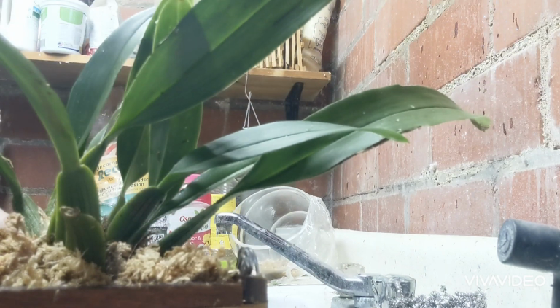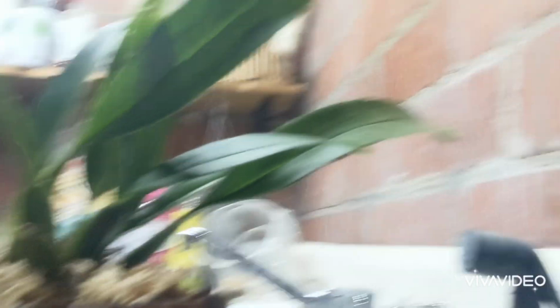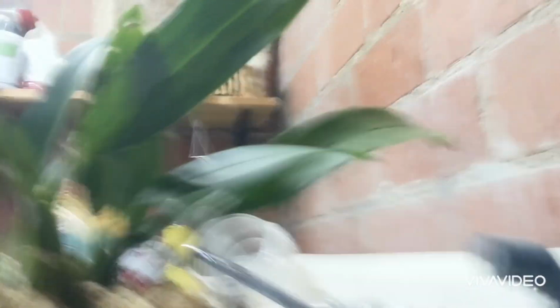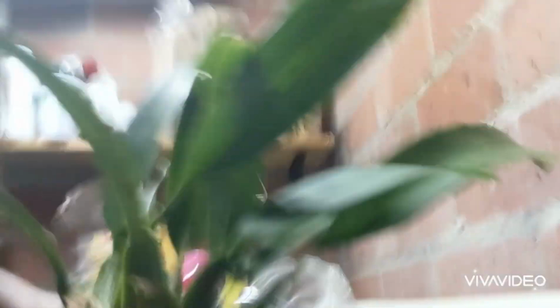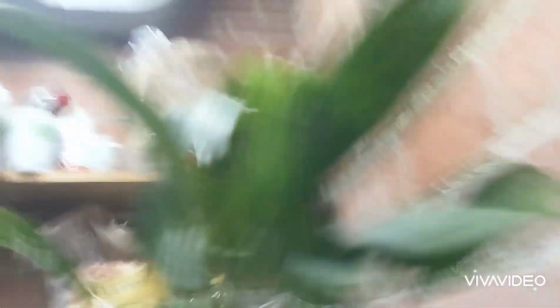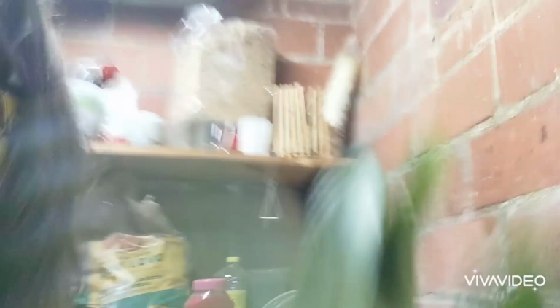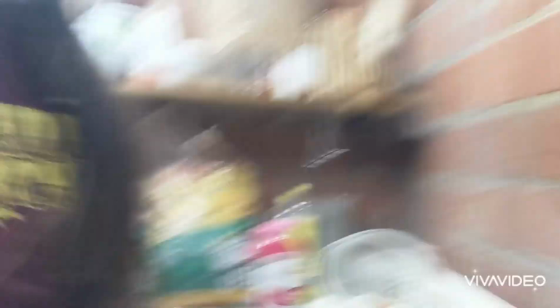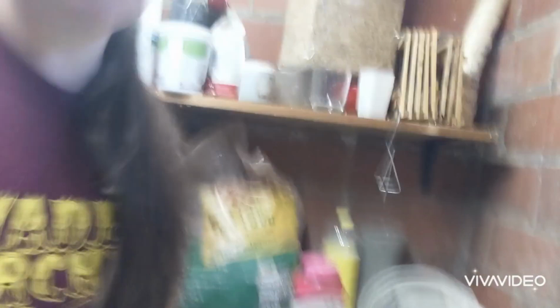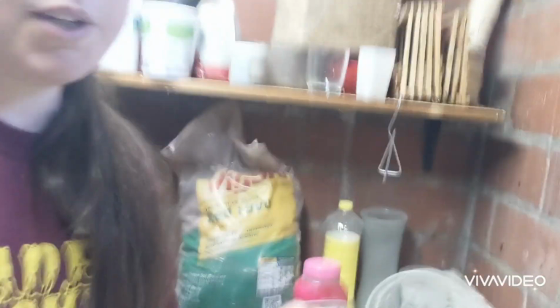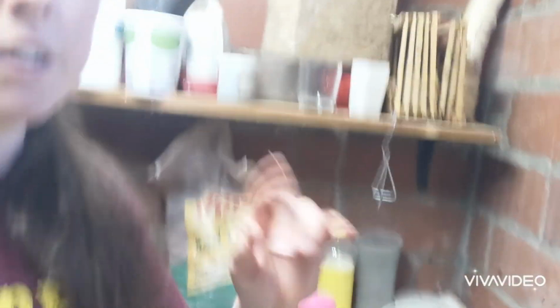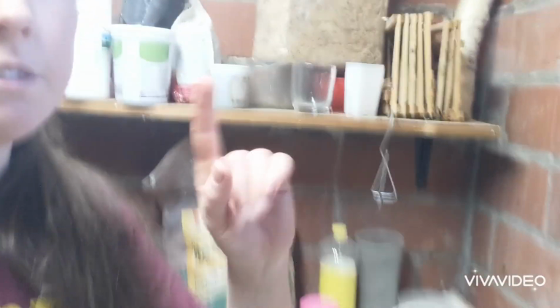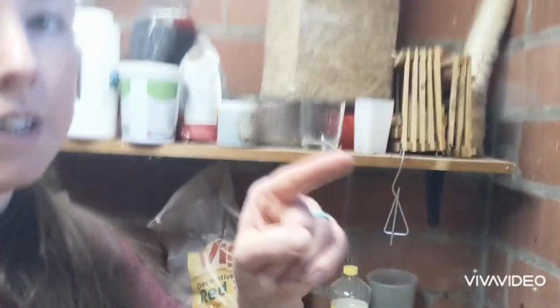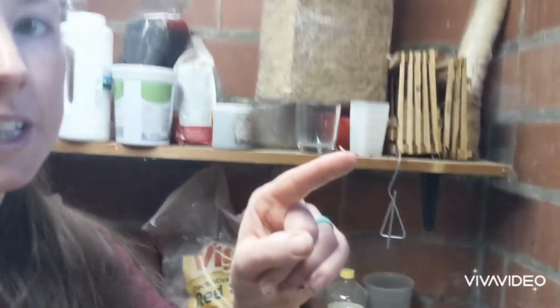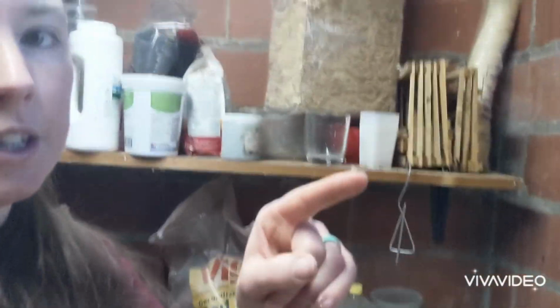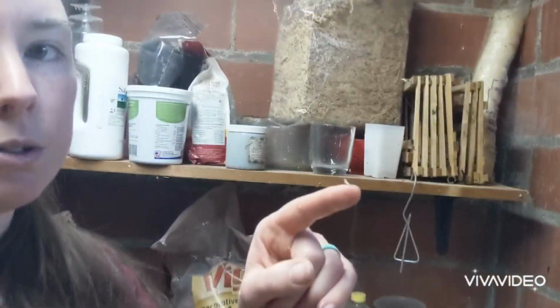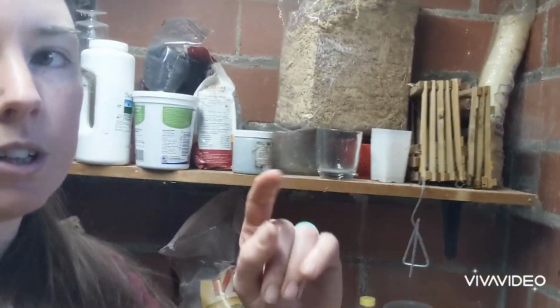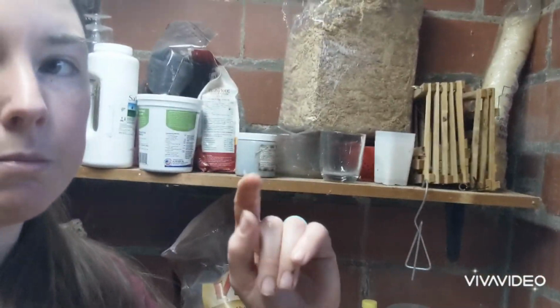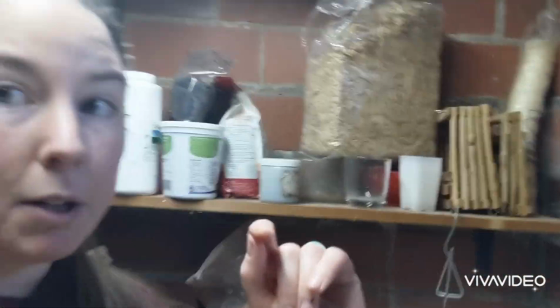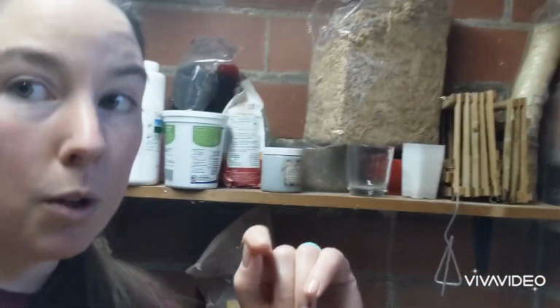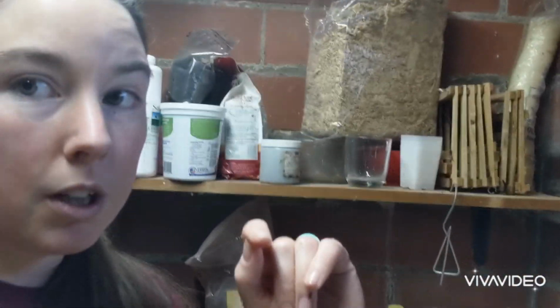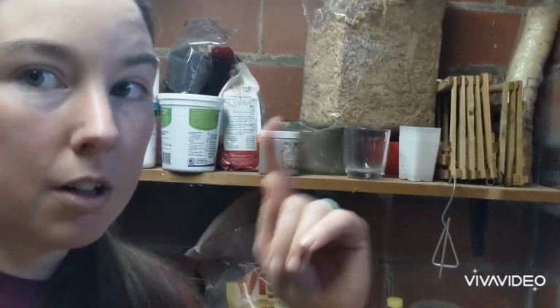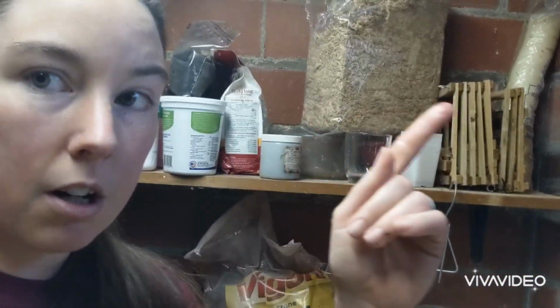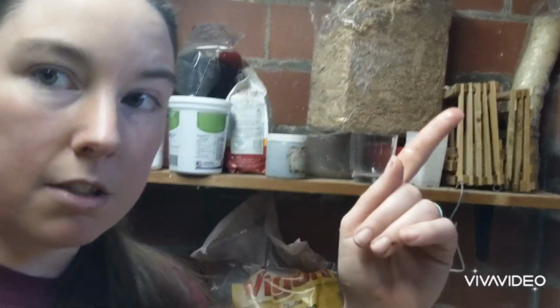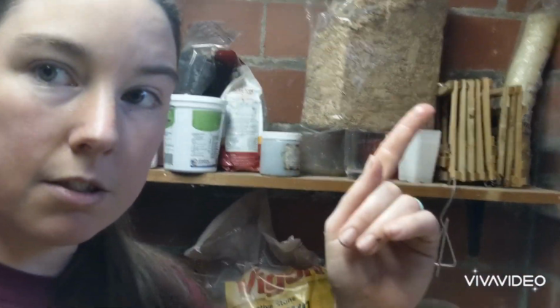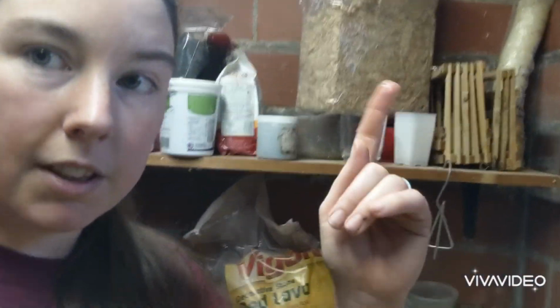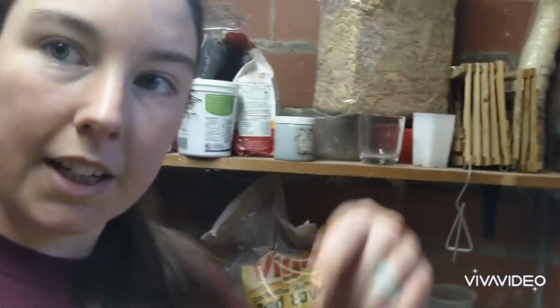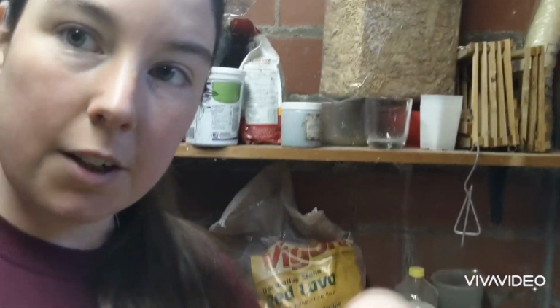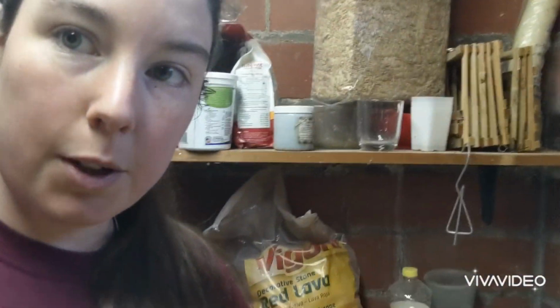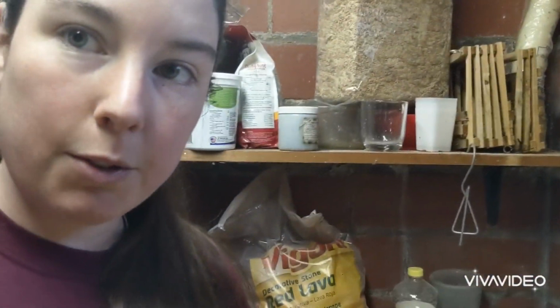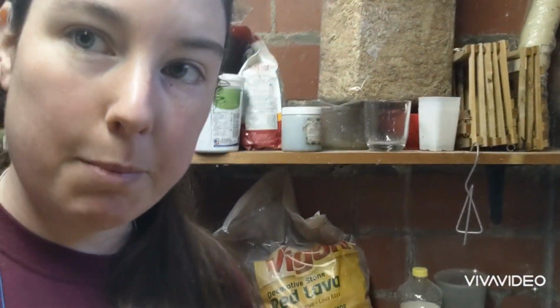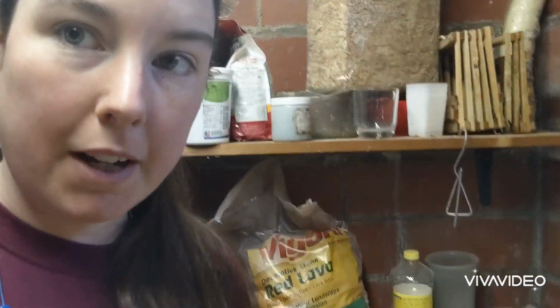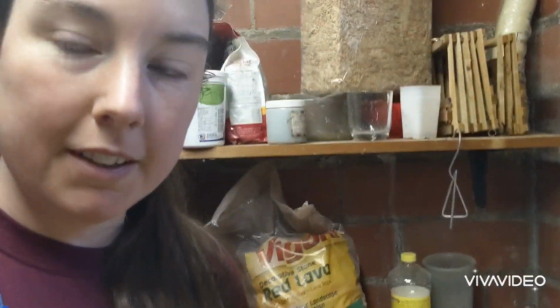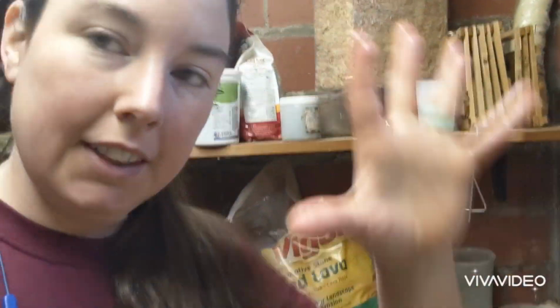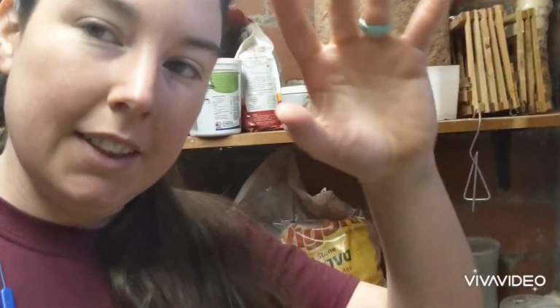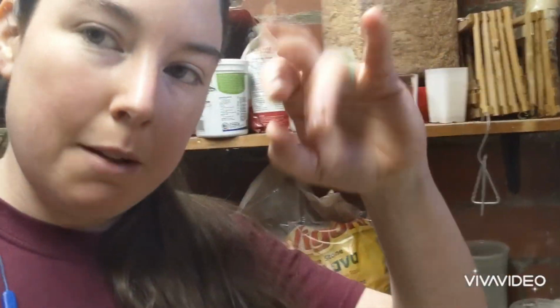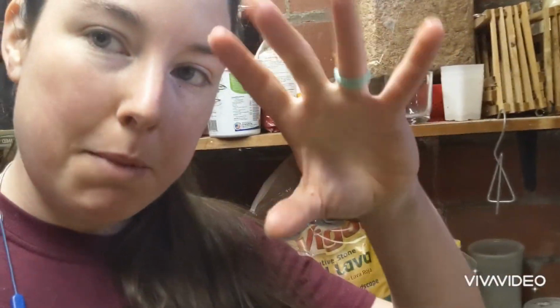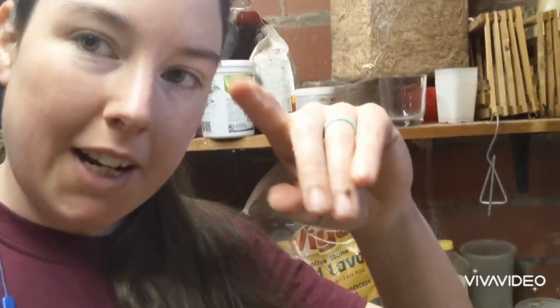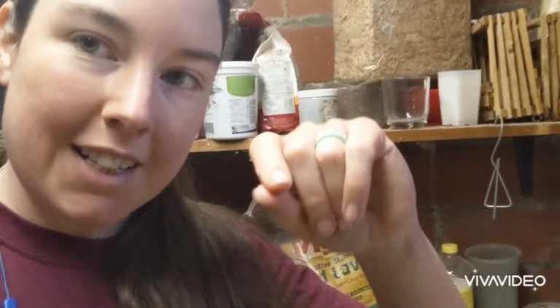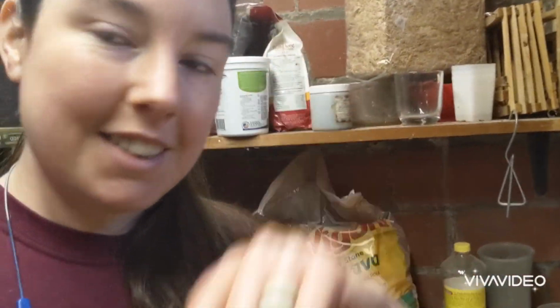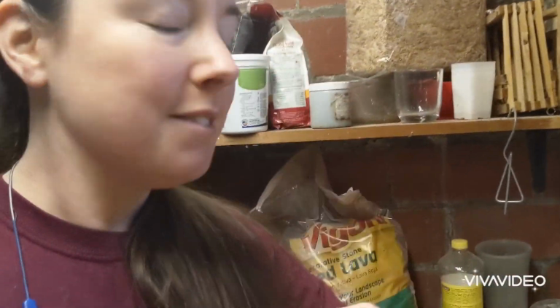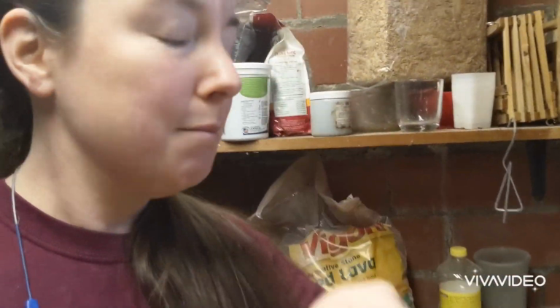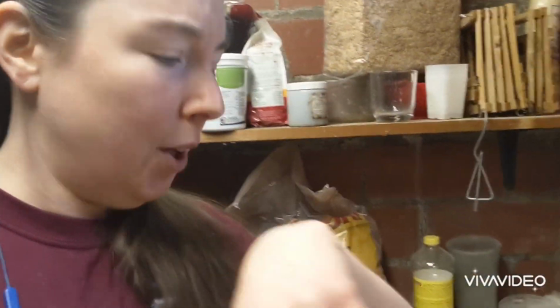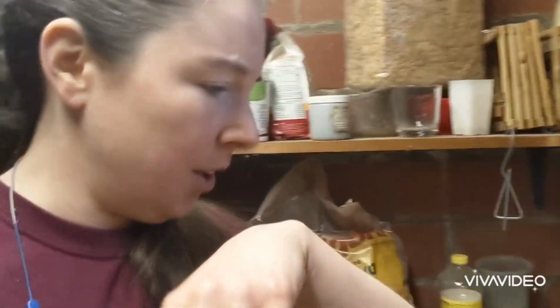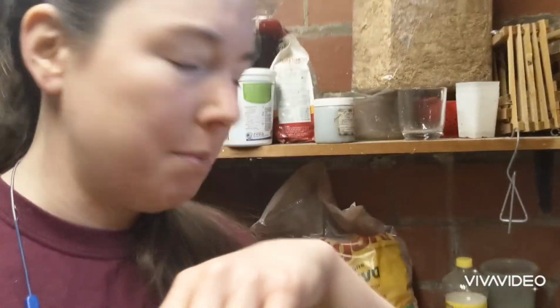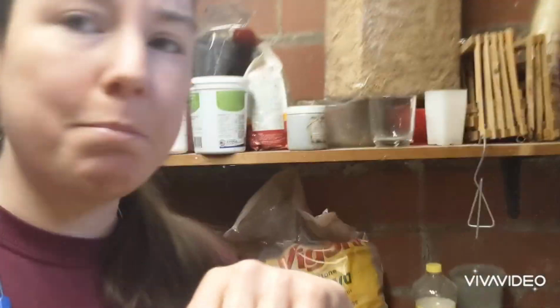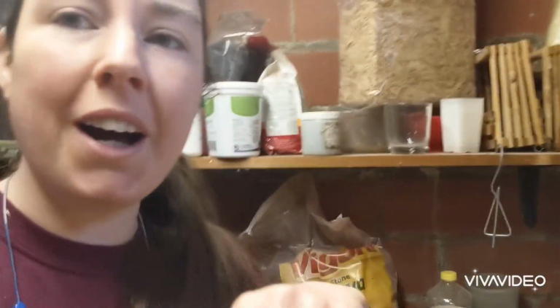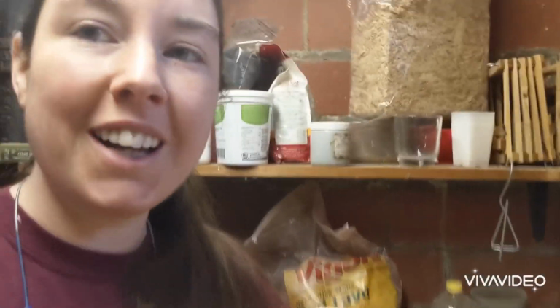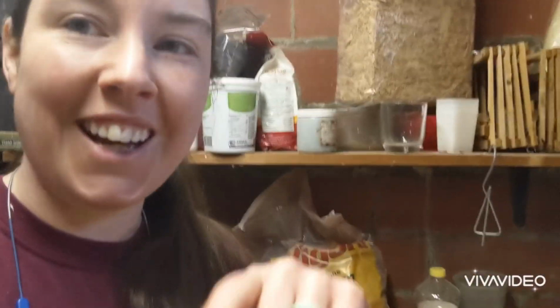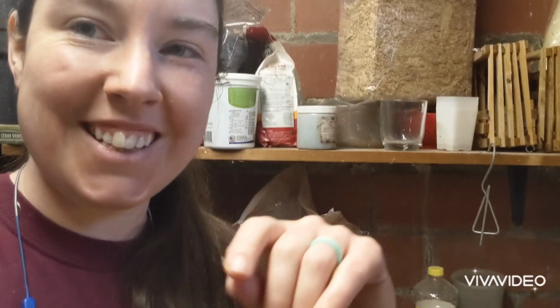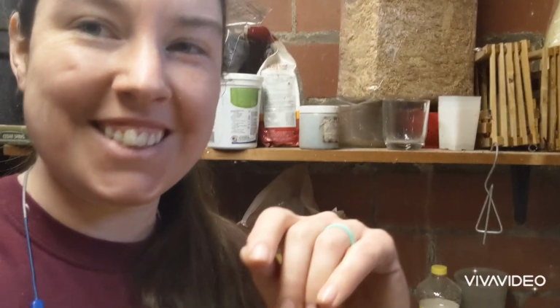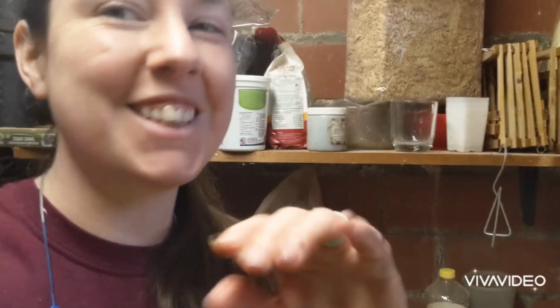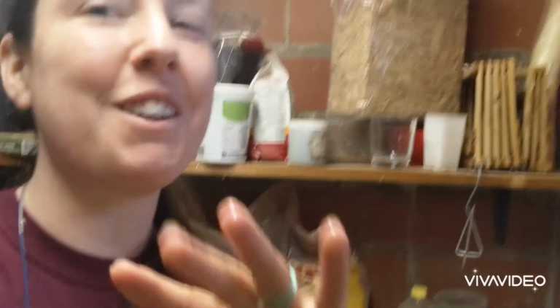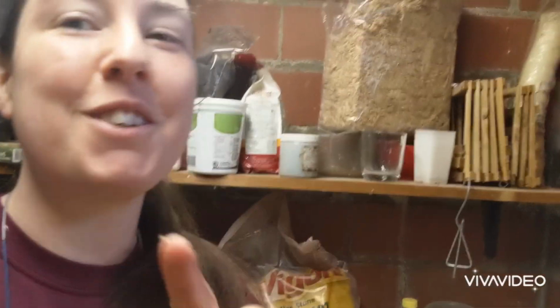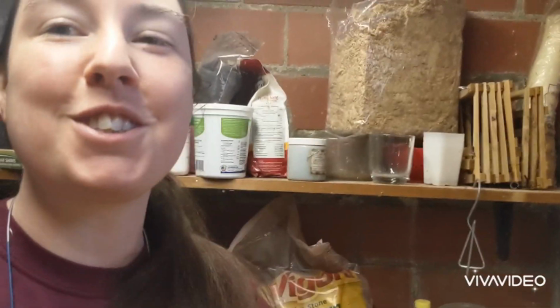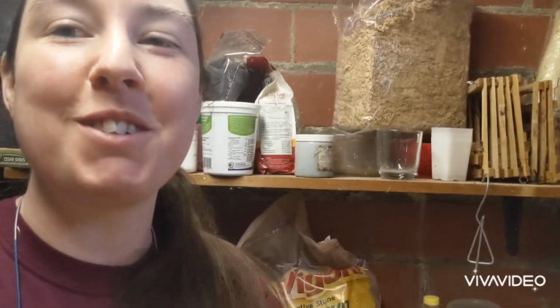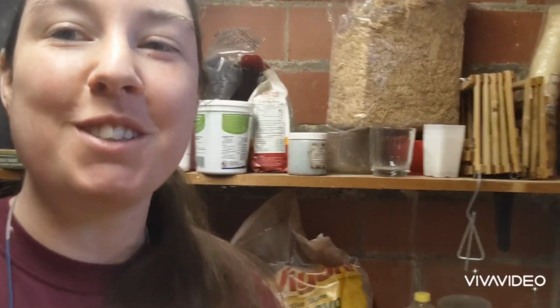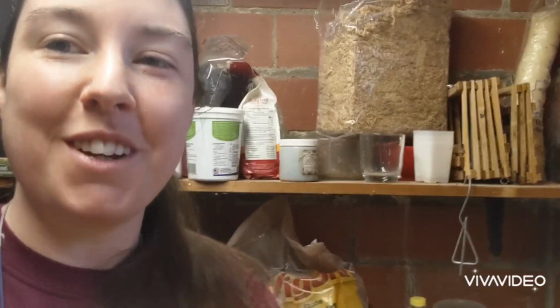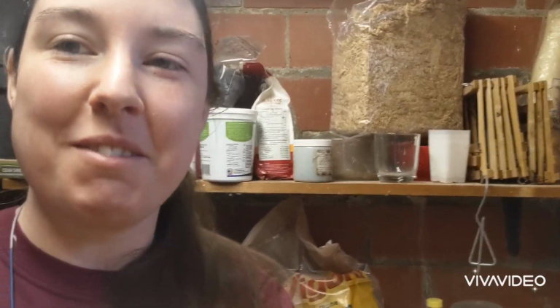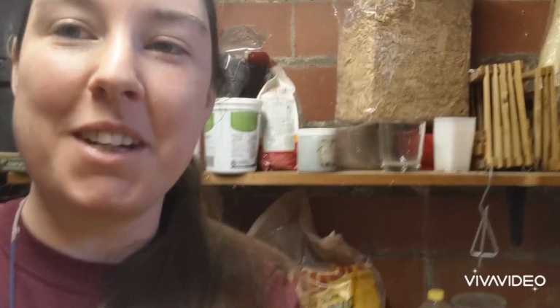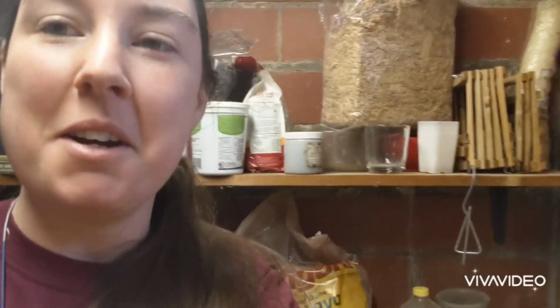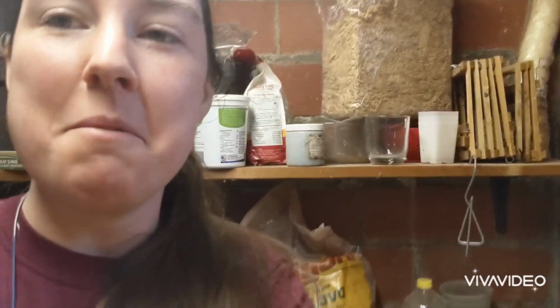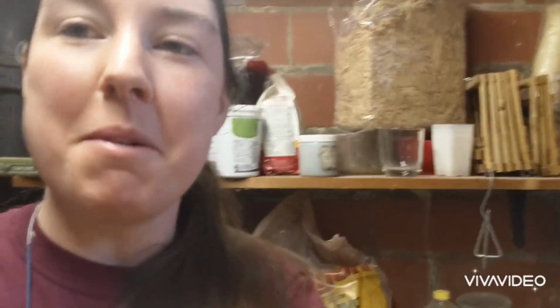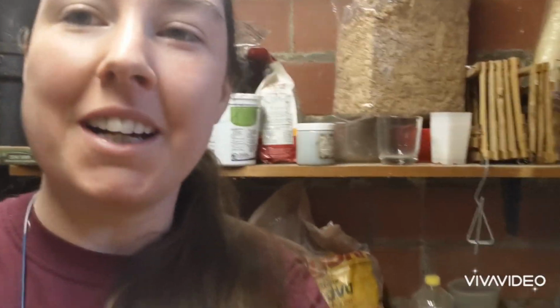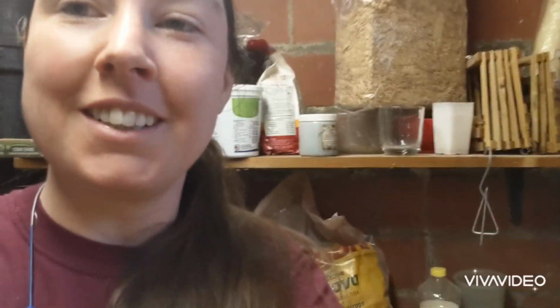Alright guys, hope you liked that quick video of my orchid arsenal and a quick repot. Bye guys! Love you so much, family. Bye!